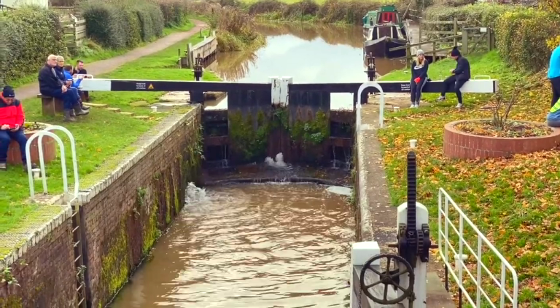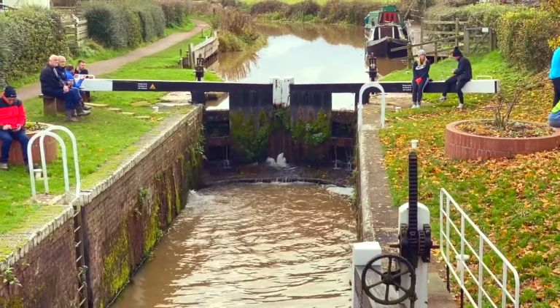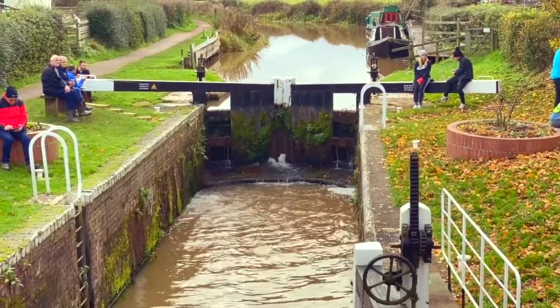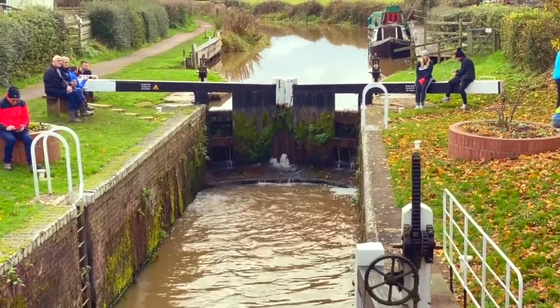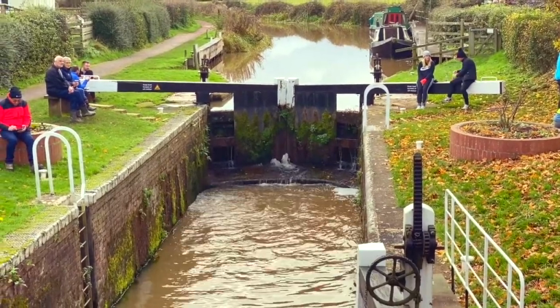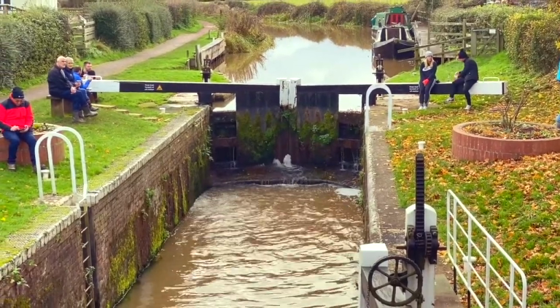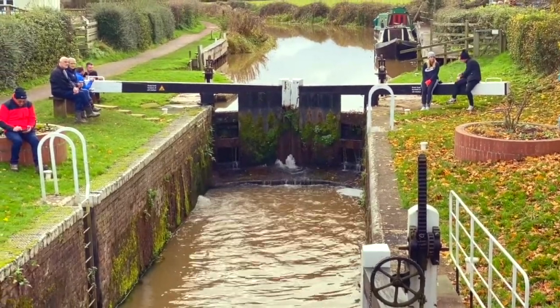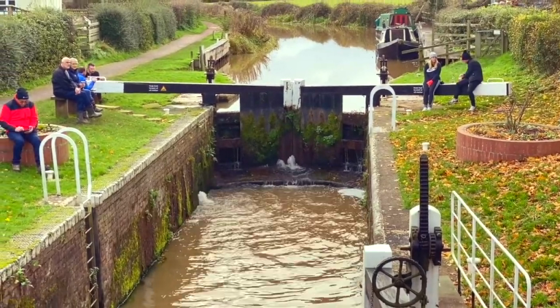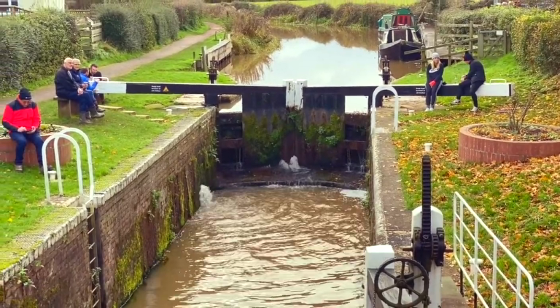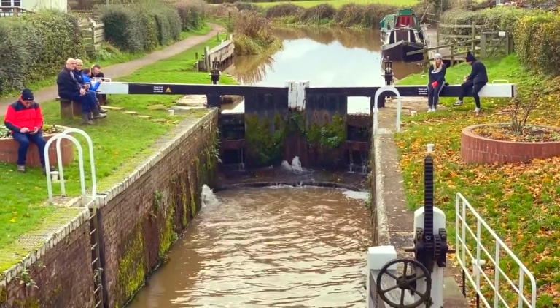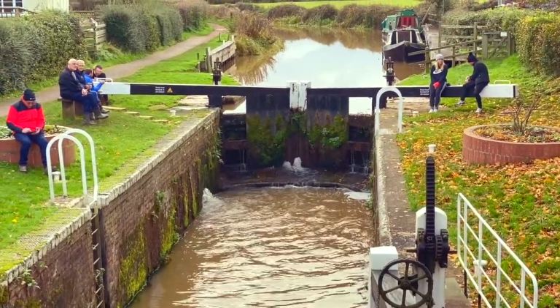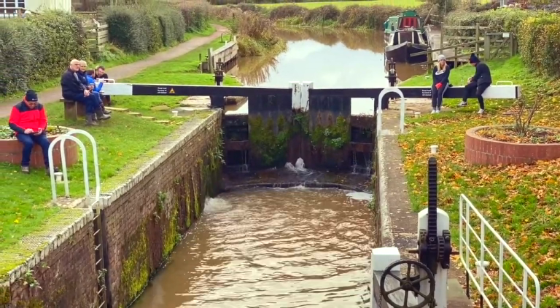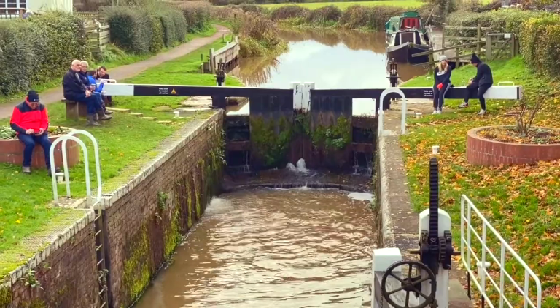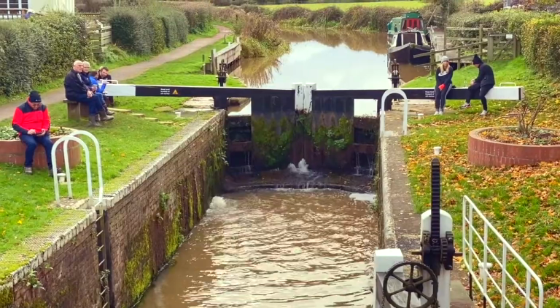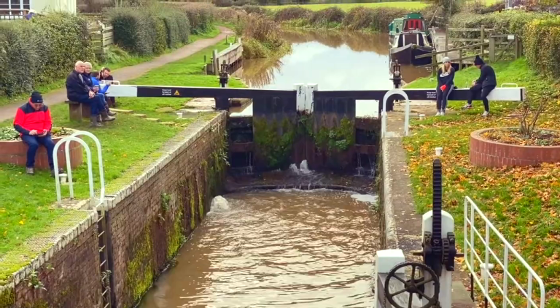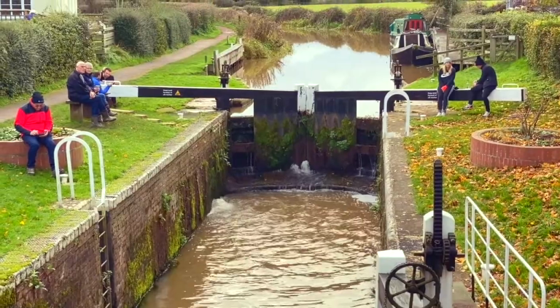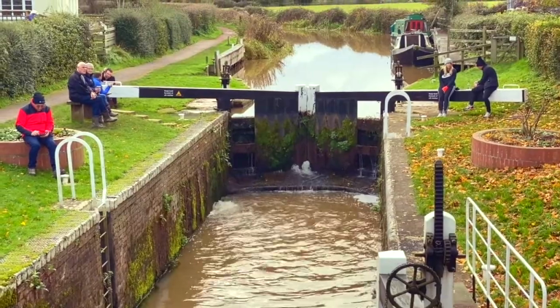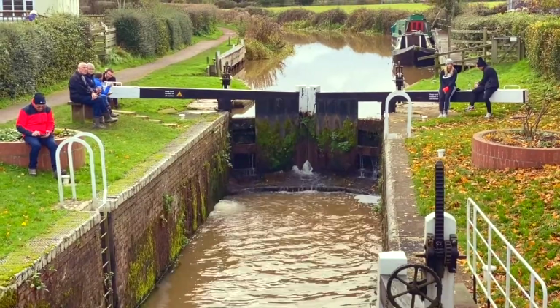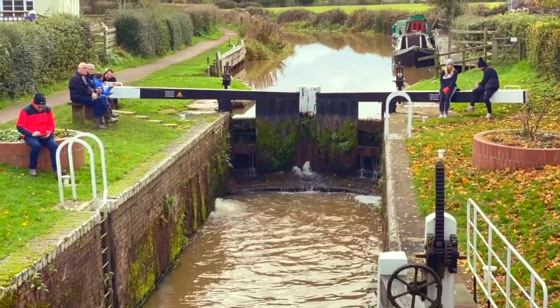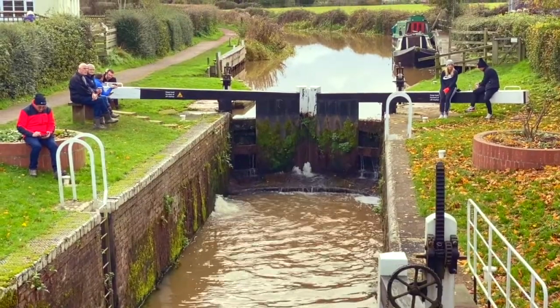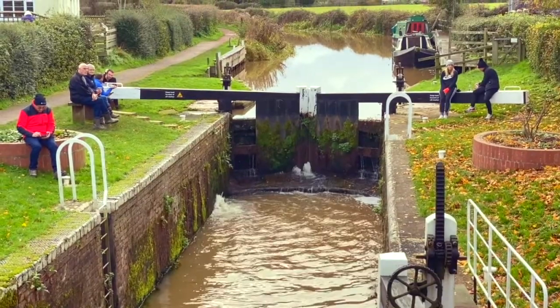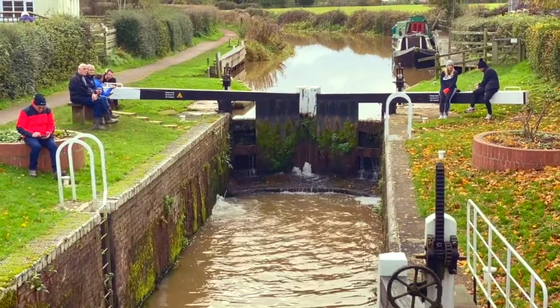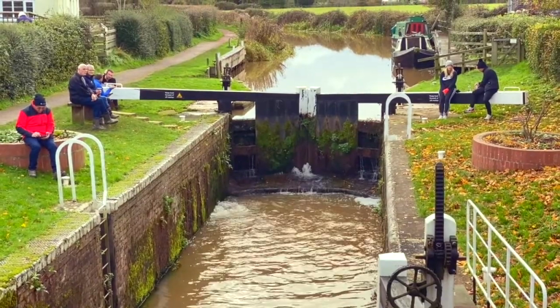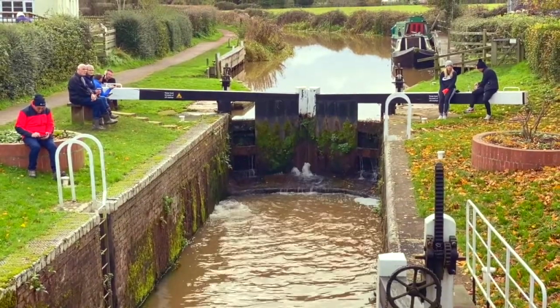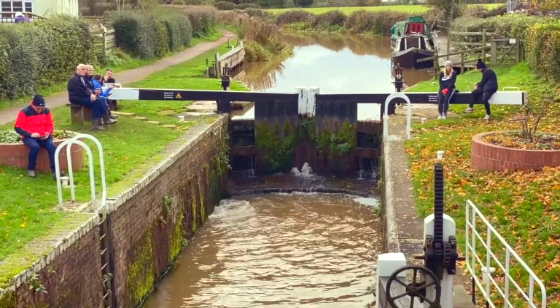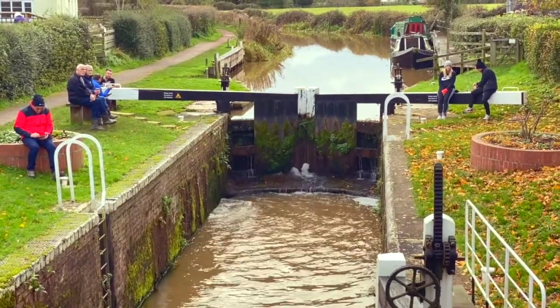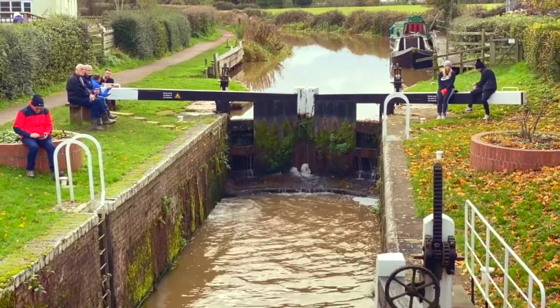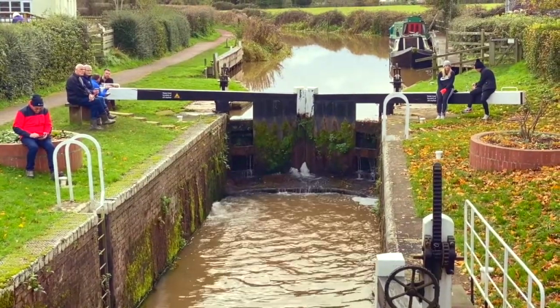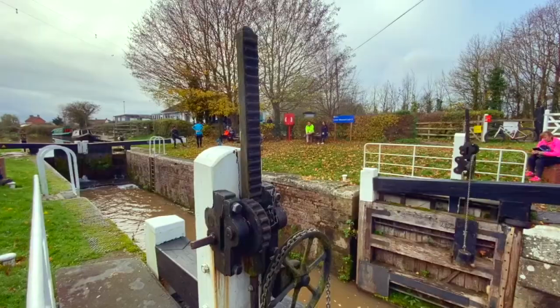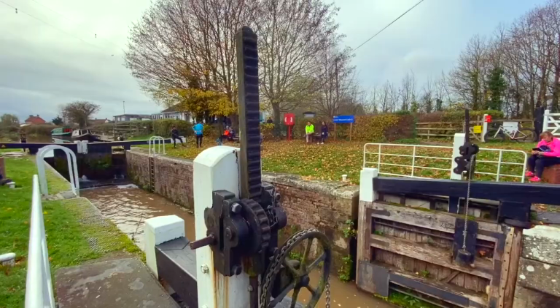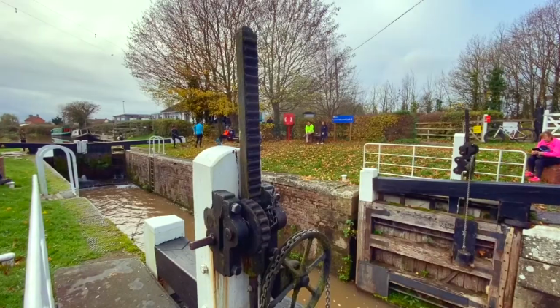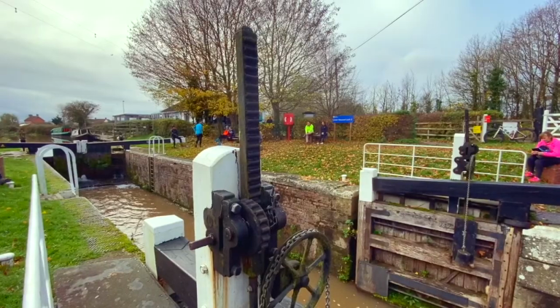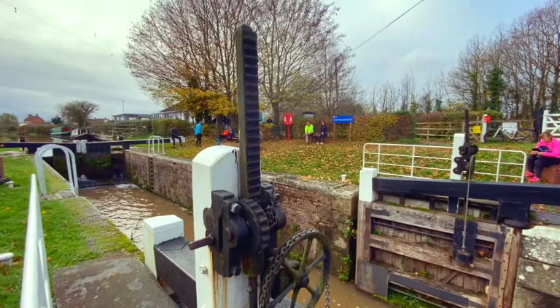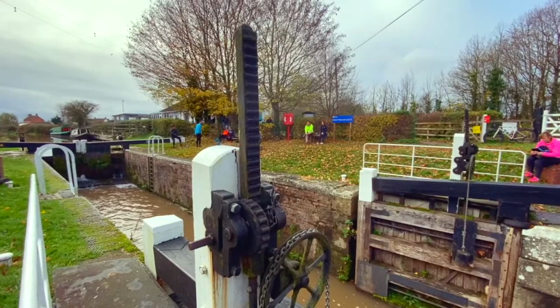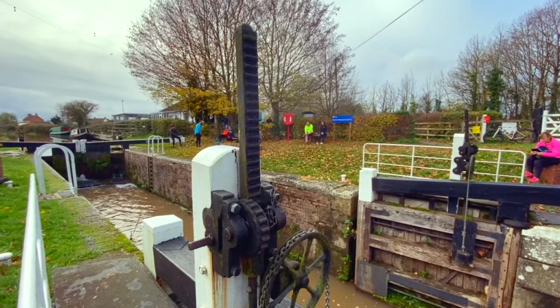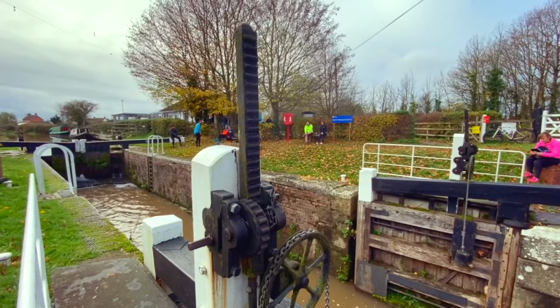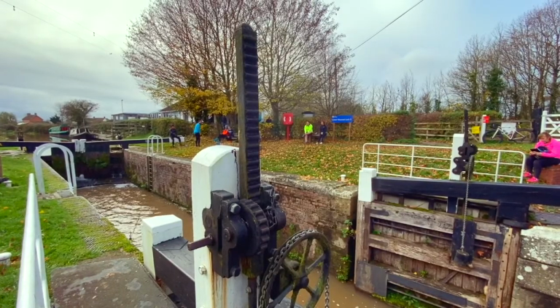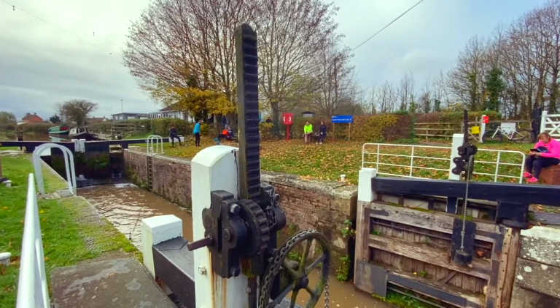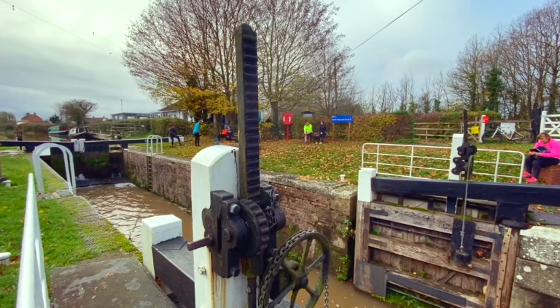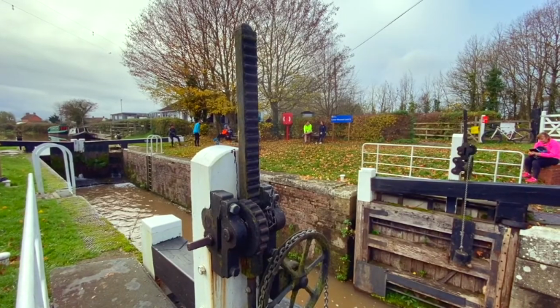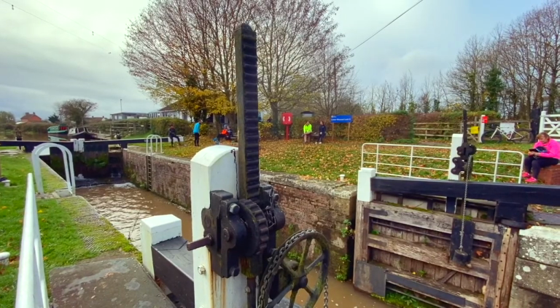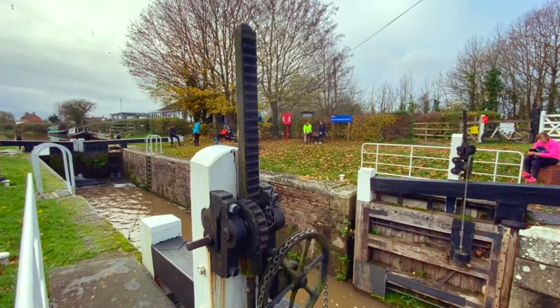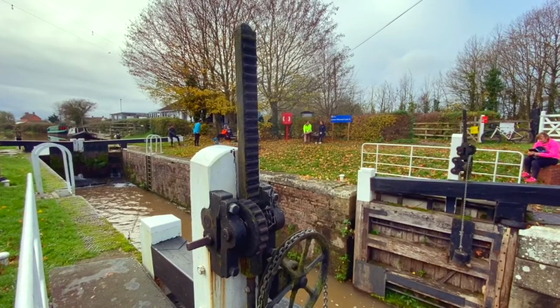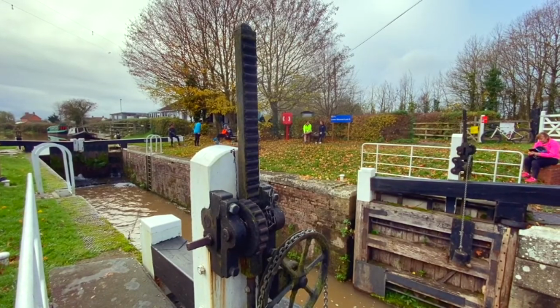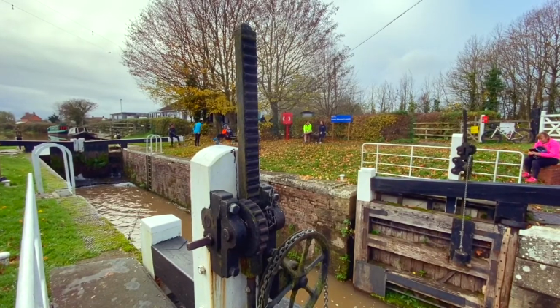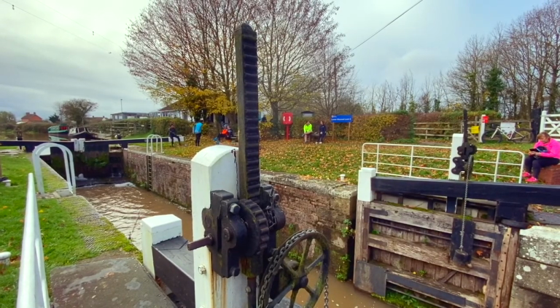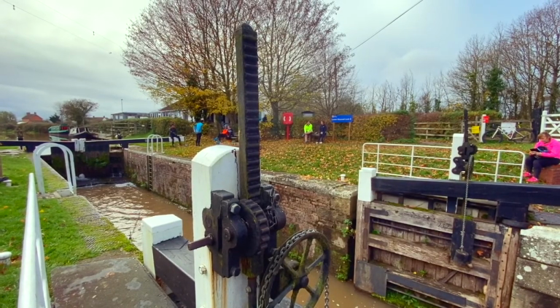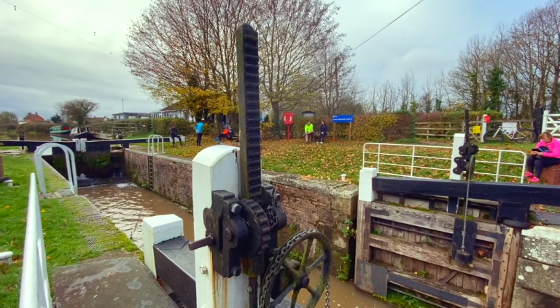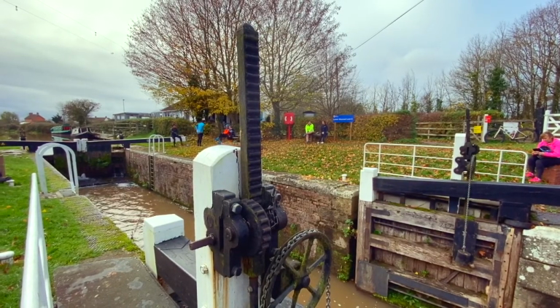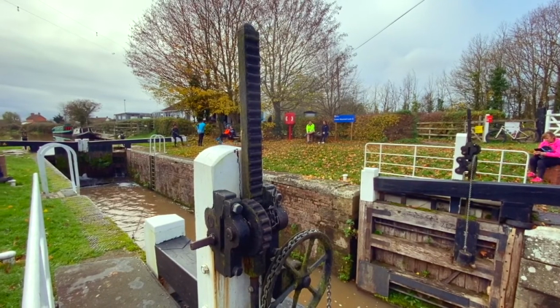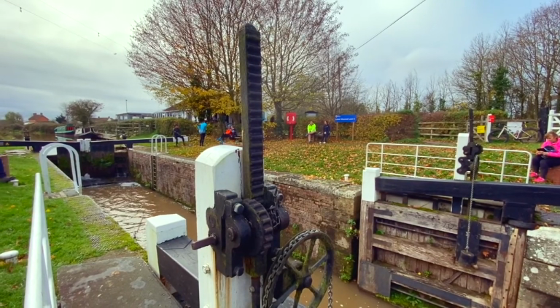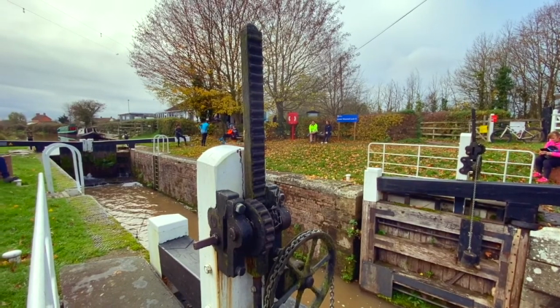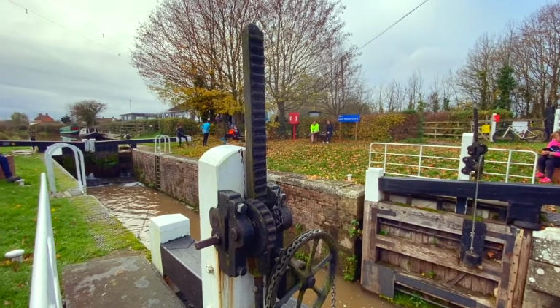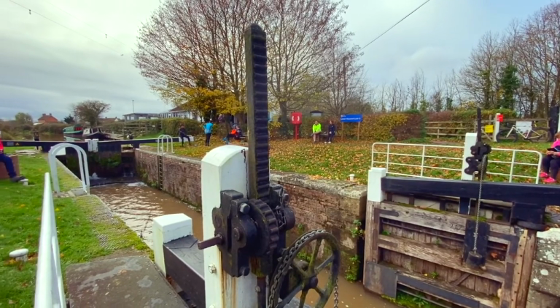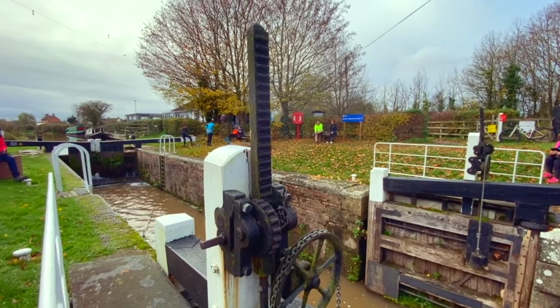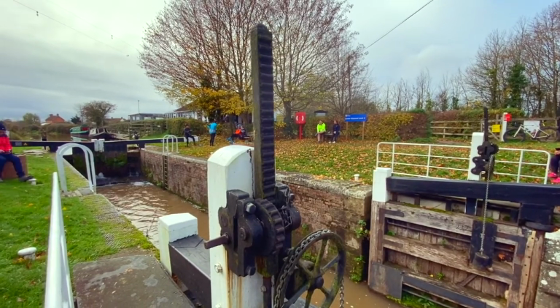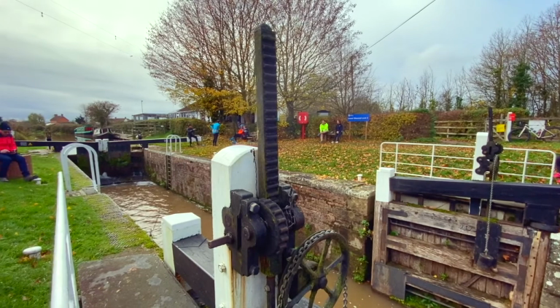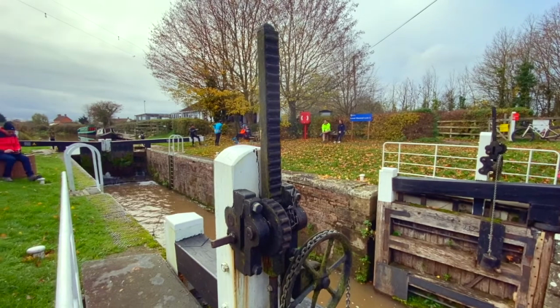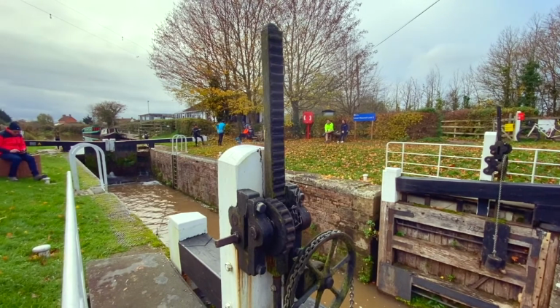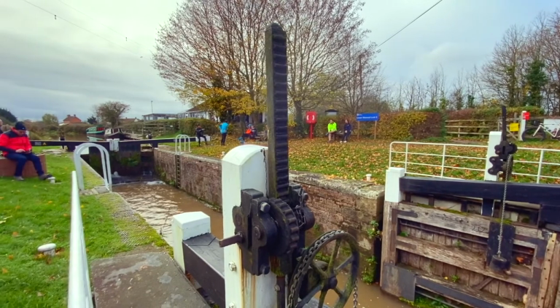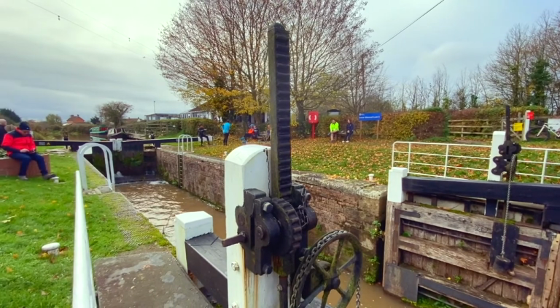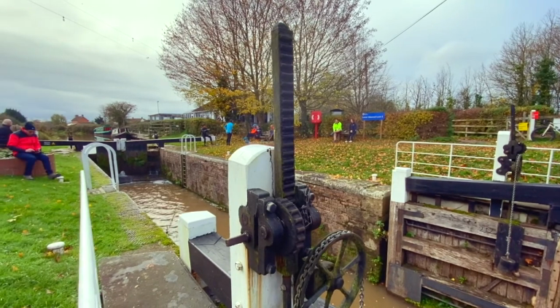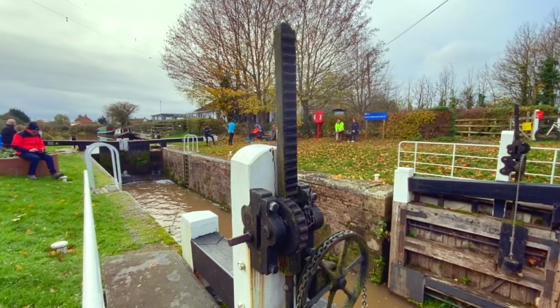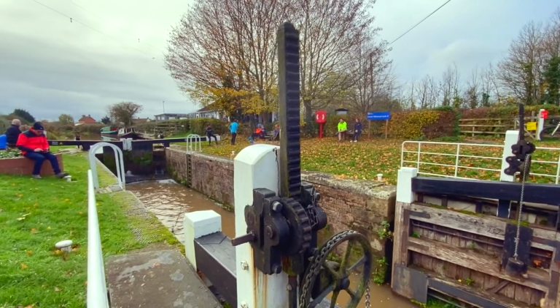Halfway along the canal are Maunstall lower and higher locks. Both have a rise of five and a half feet.